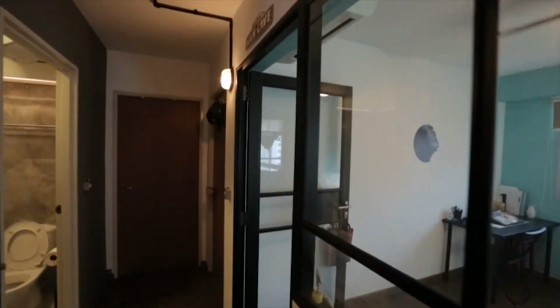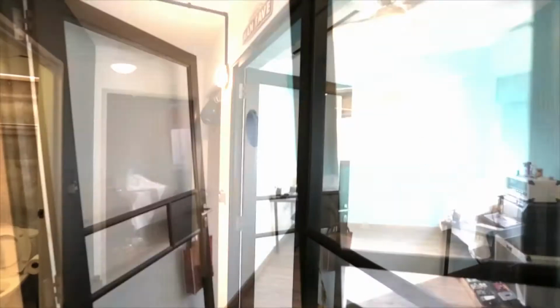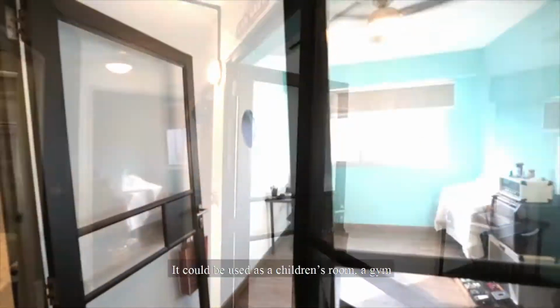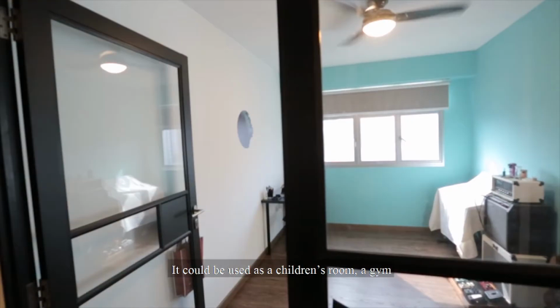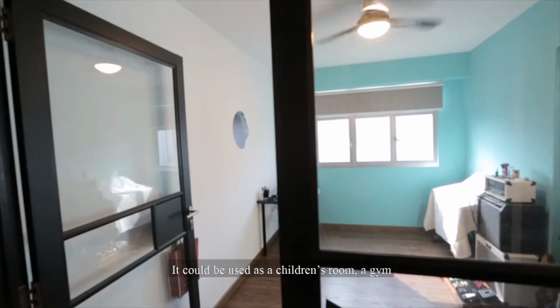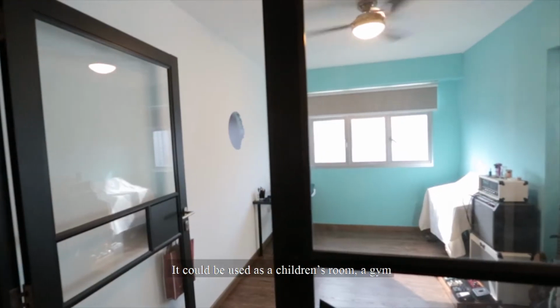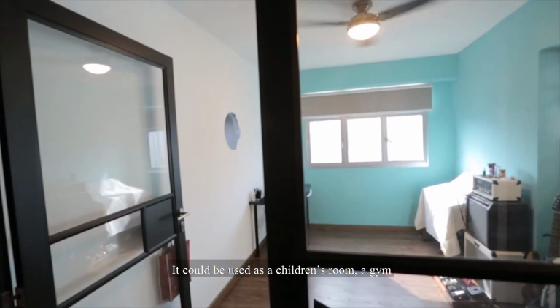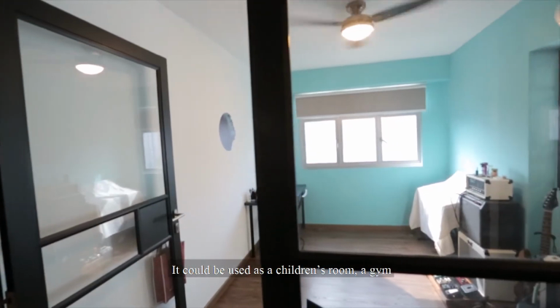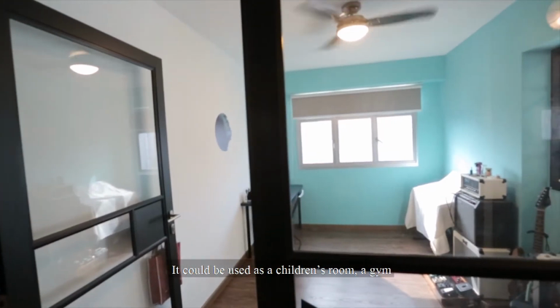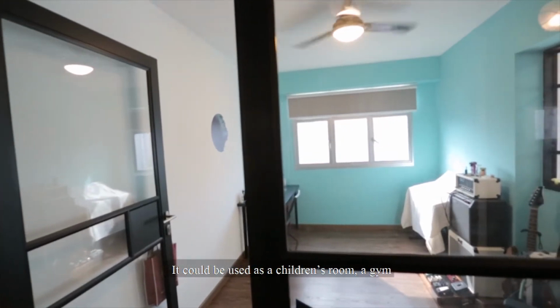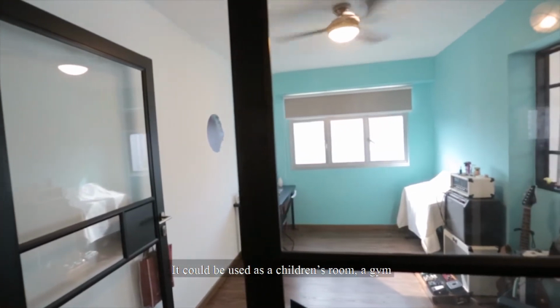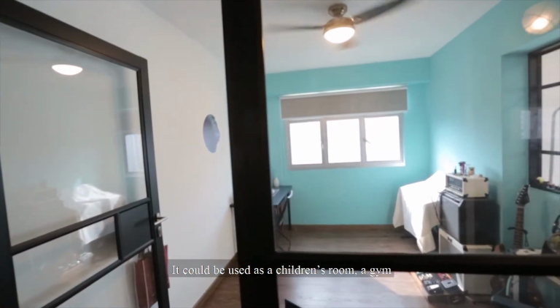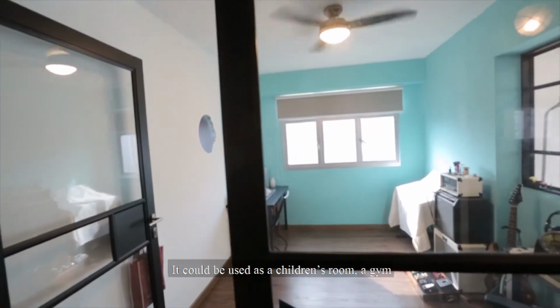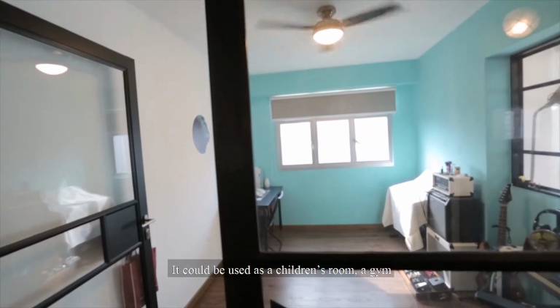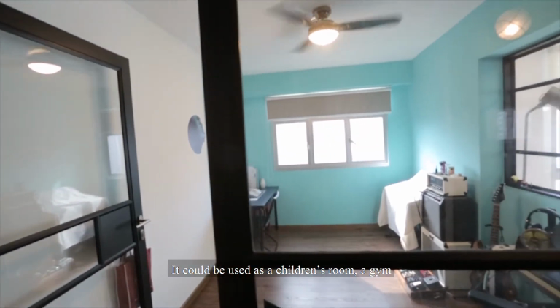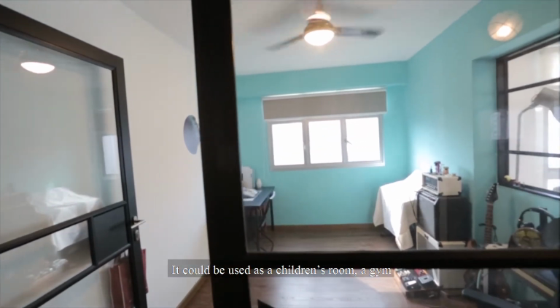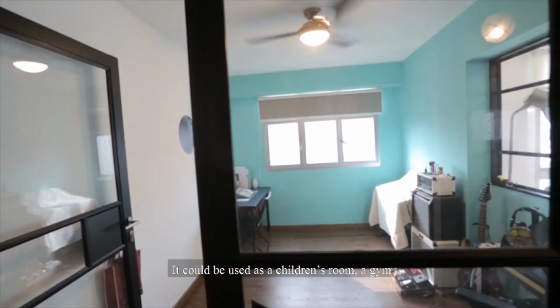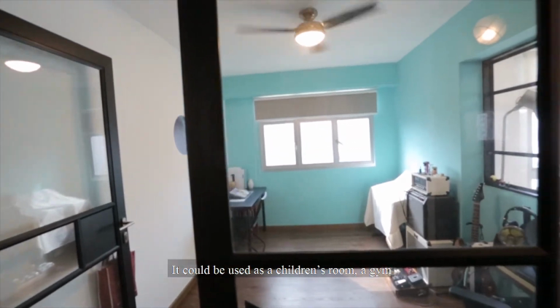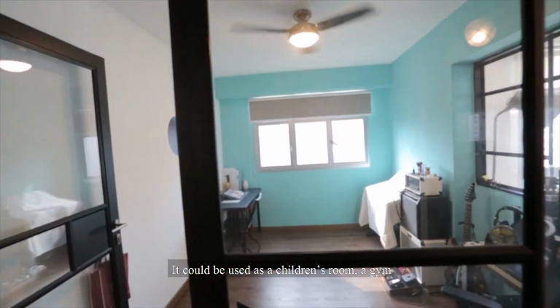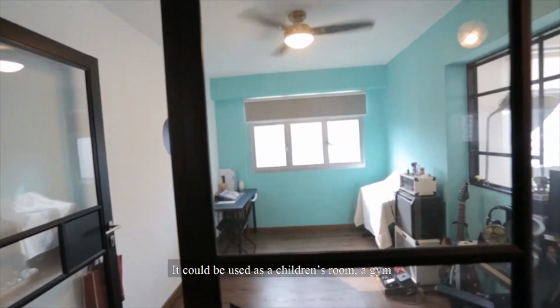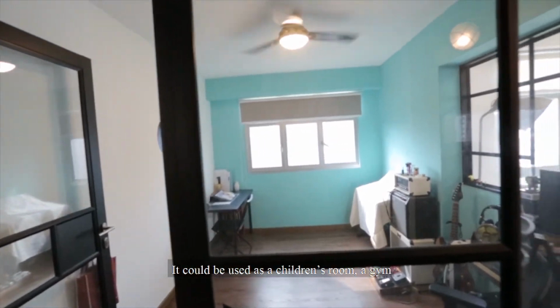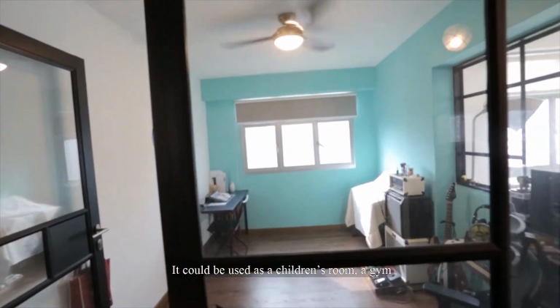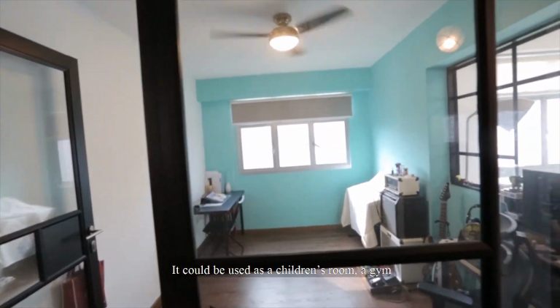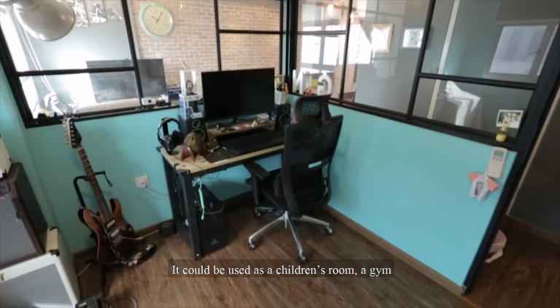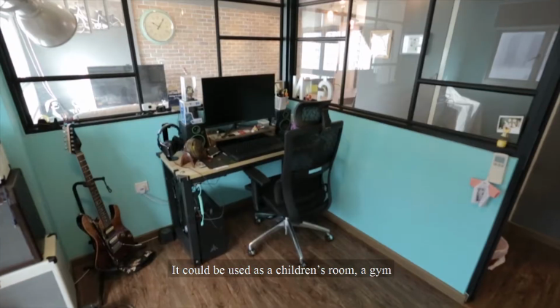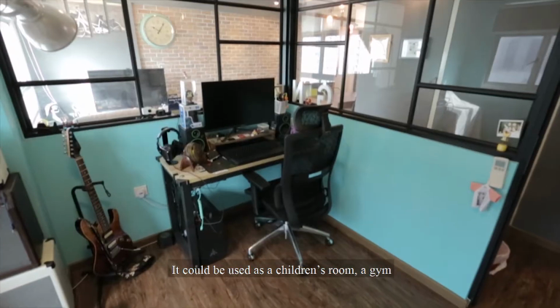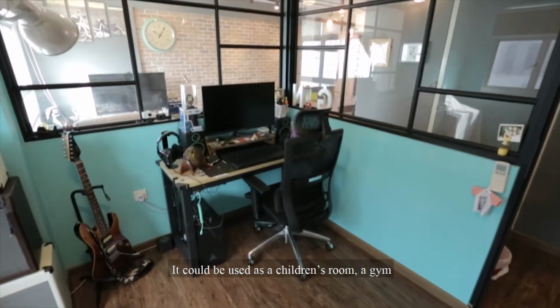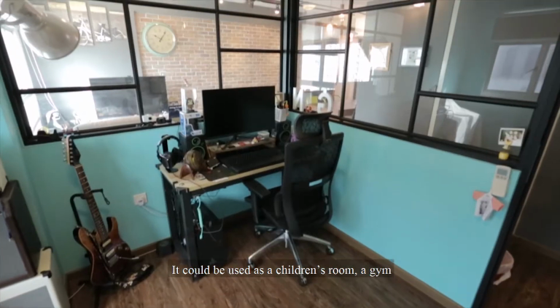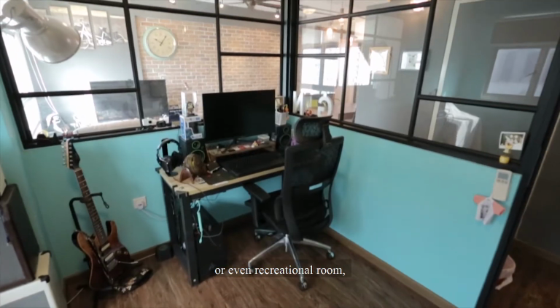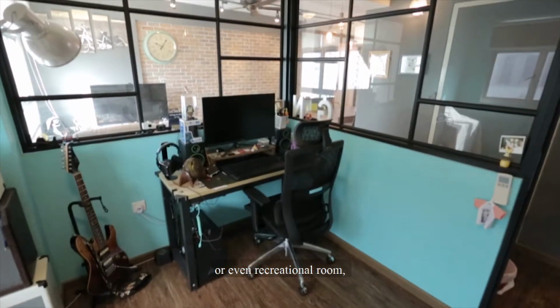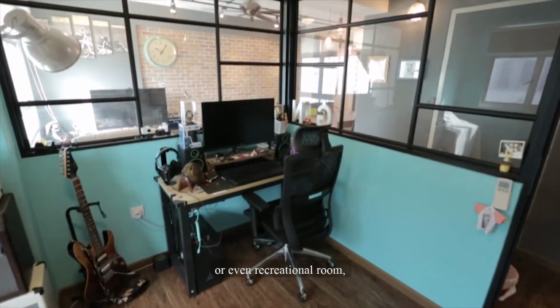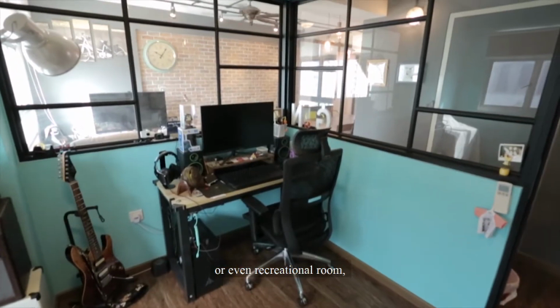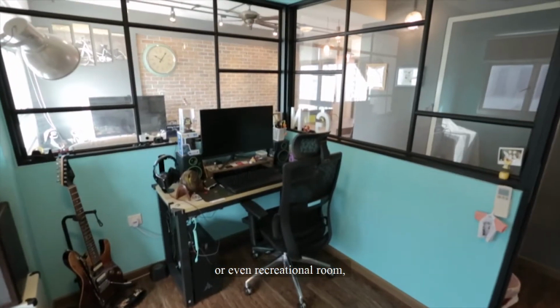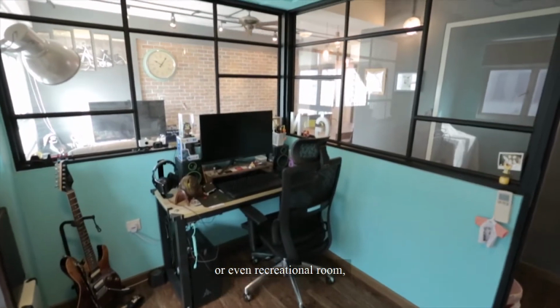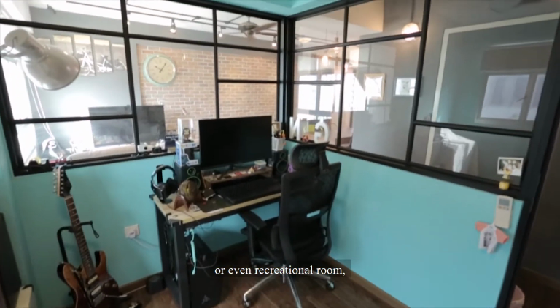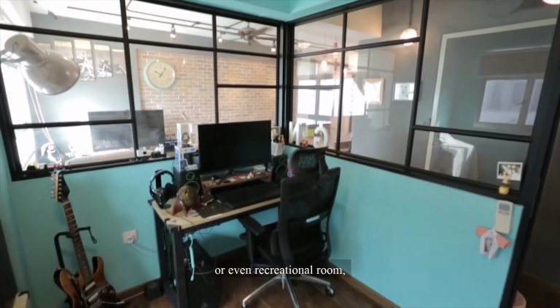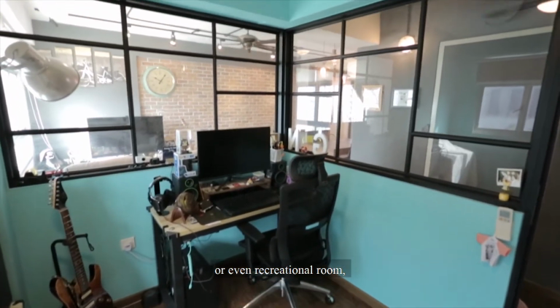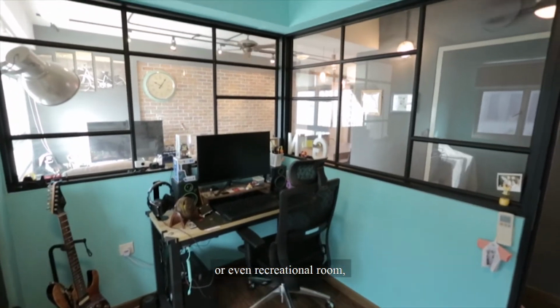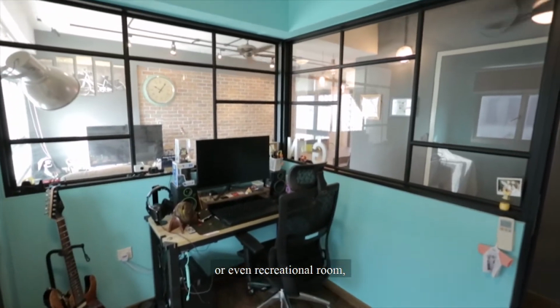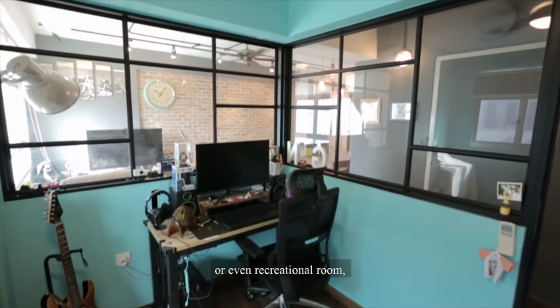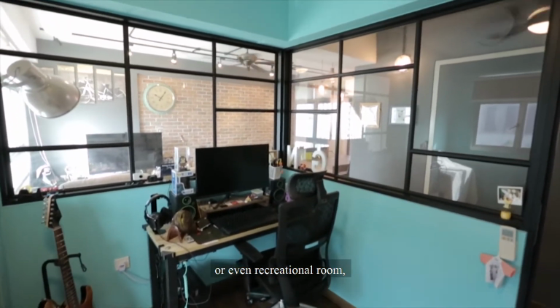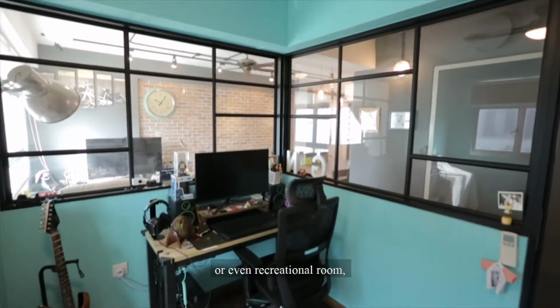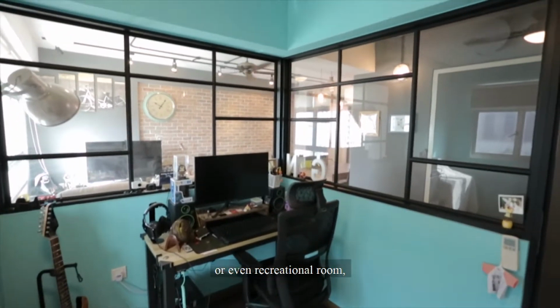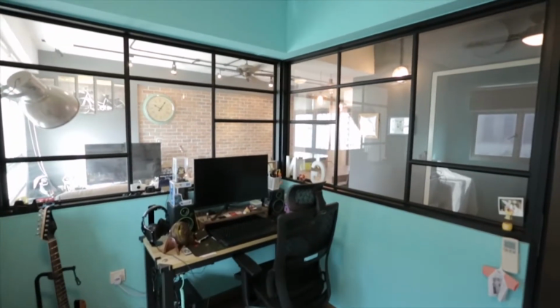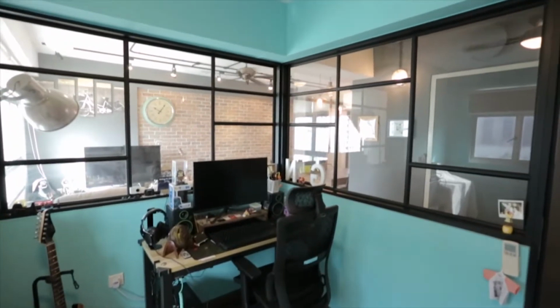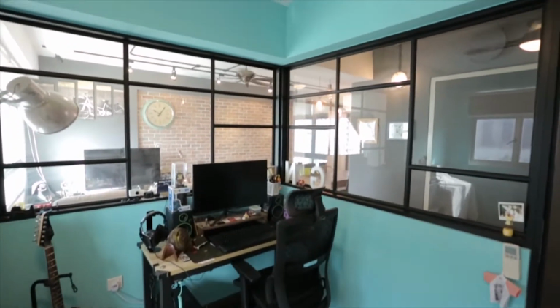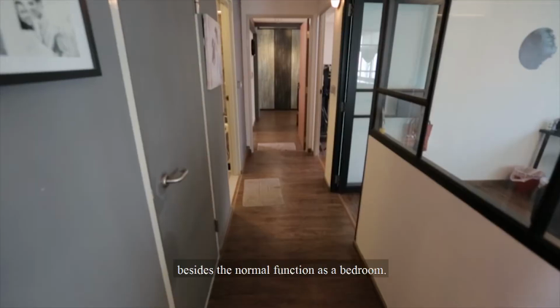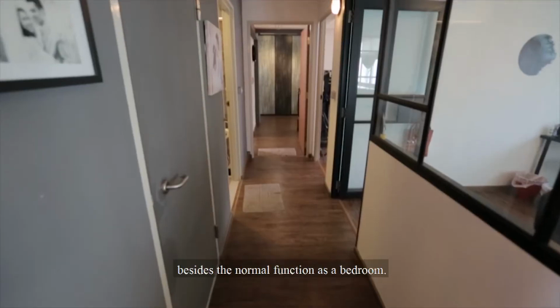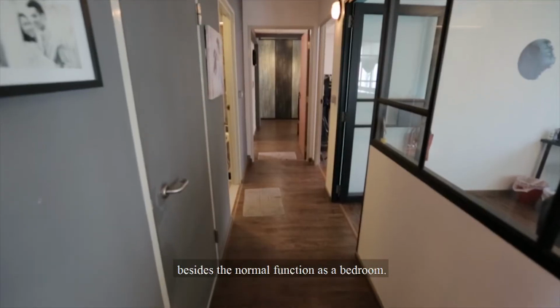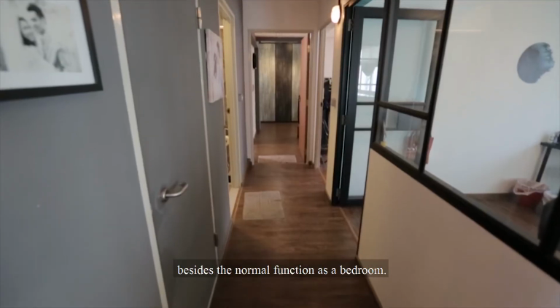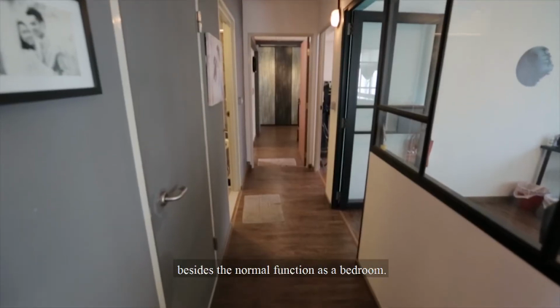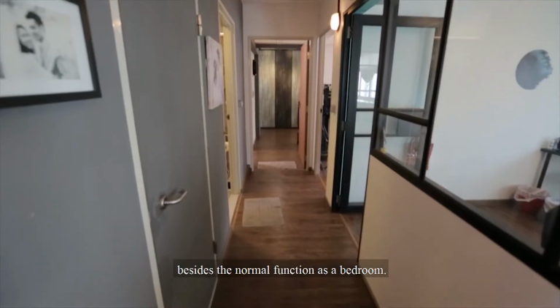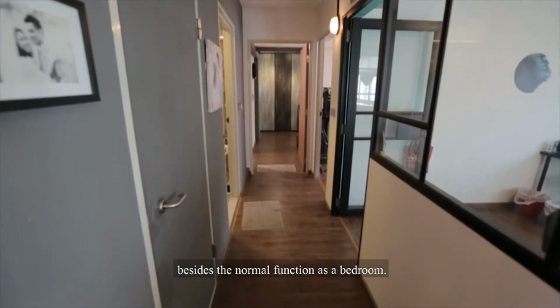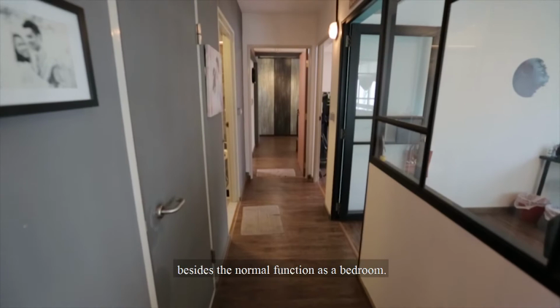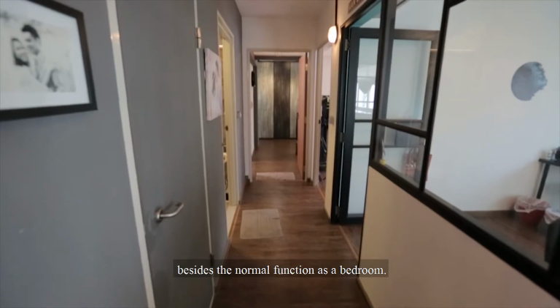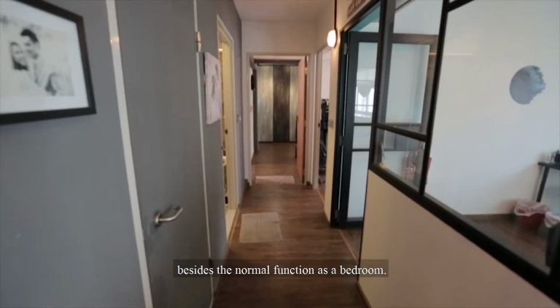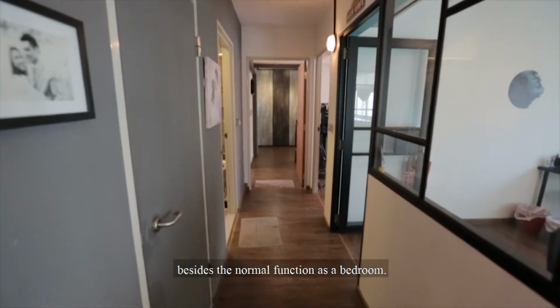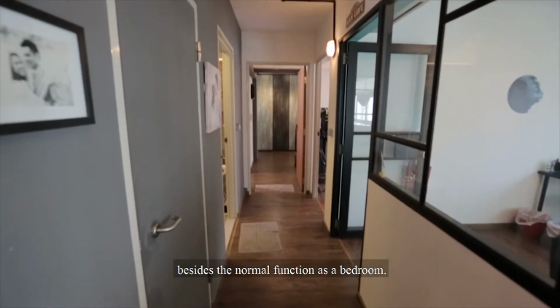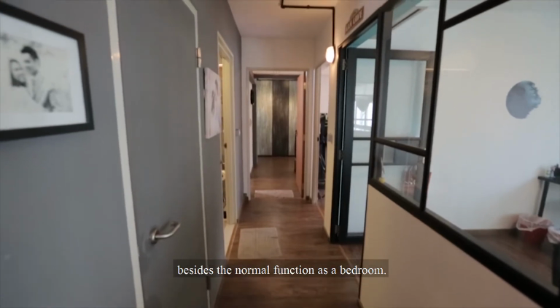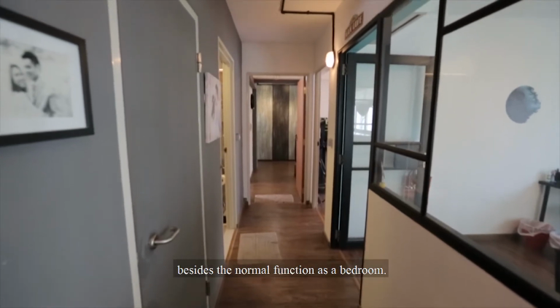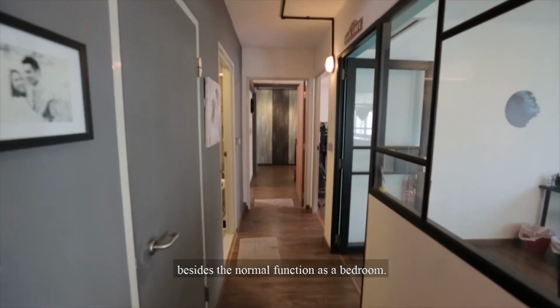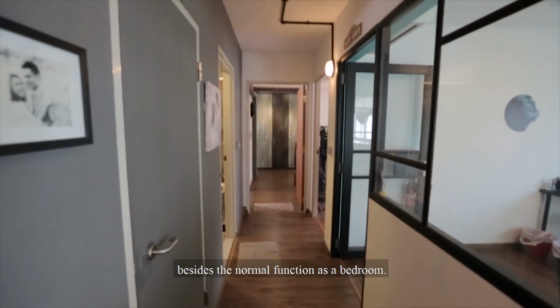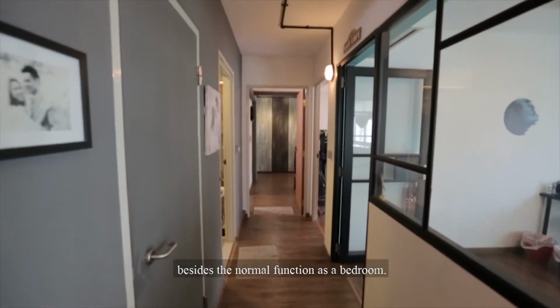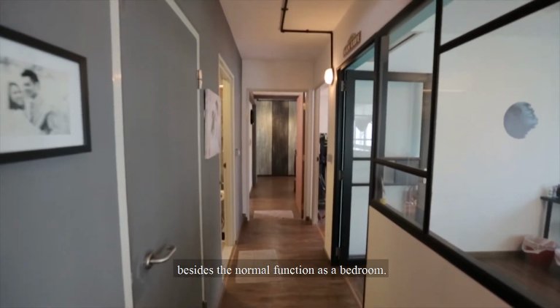It can be used as a children's room, a gym, or even a recreation room, besides the normal function as a bedroom.